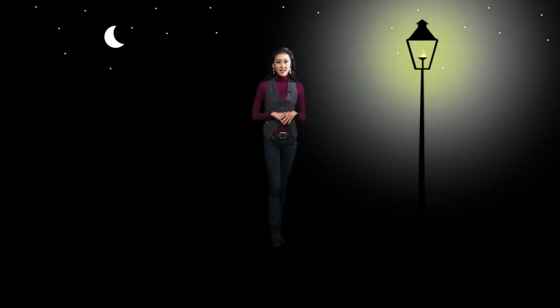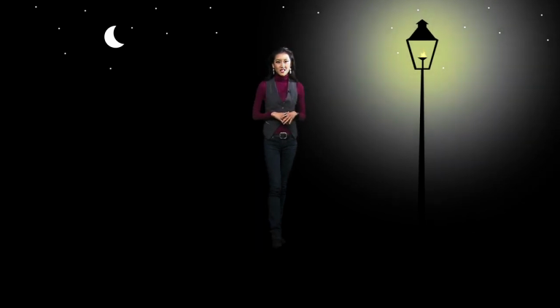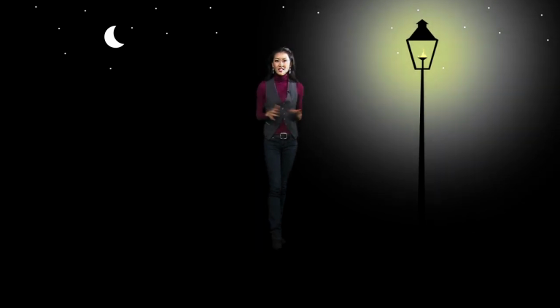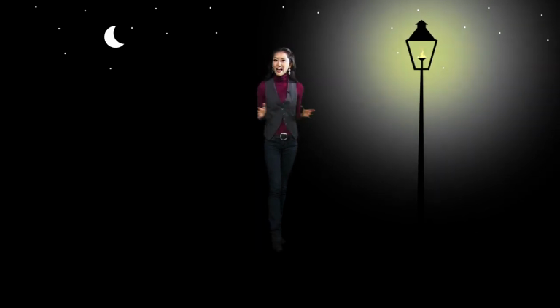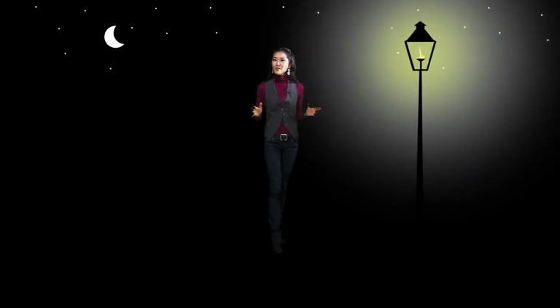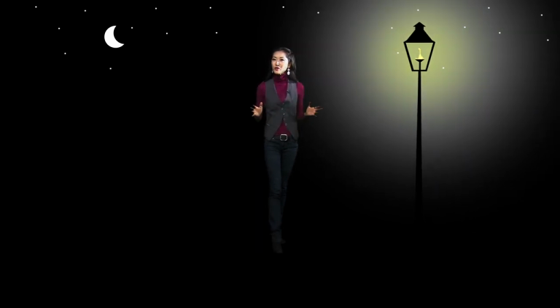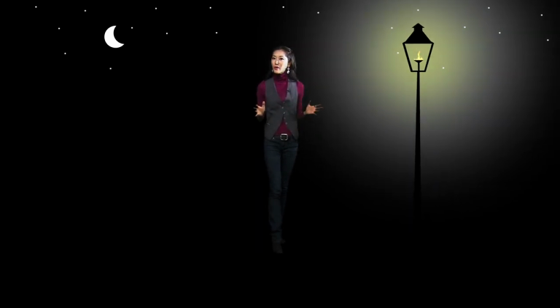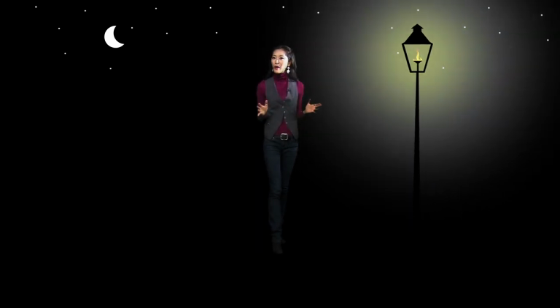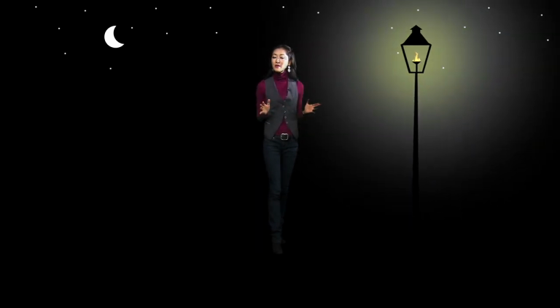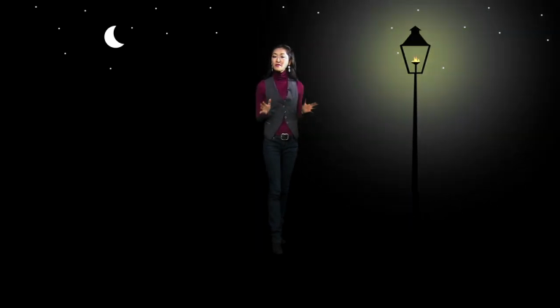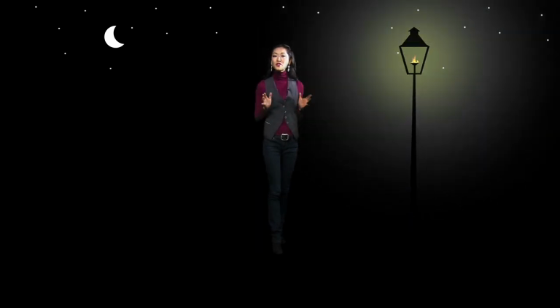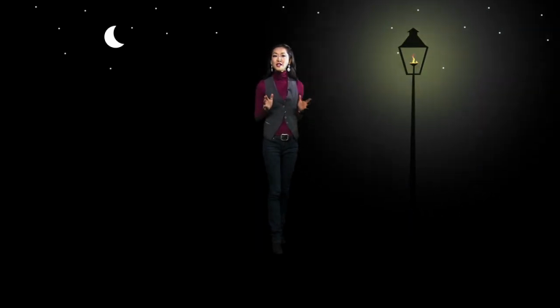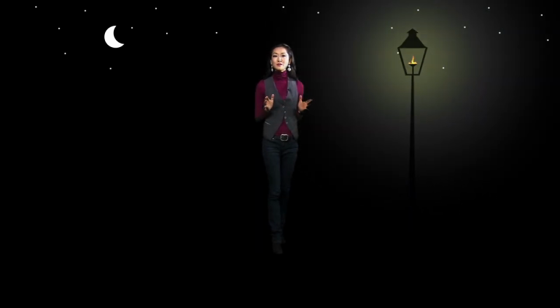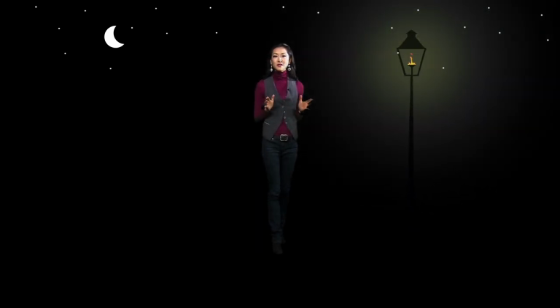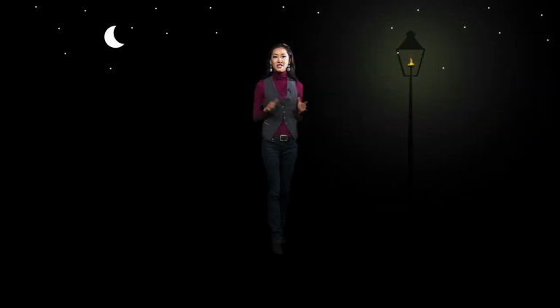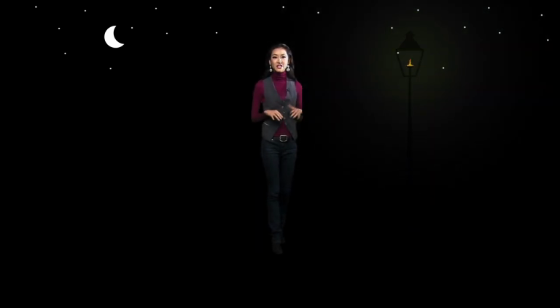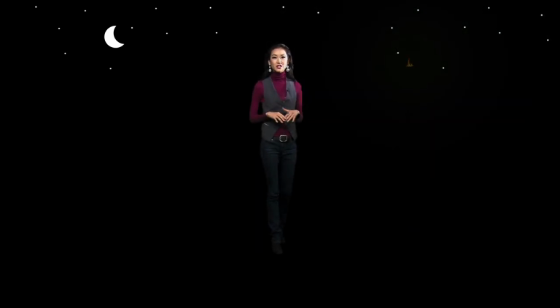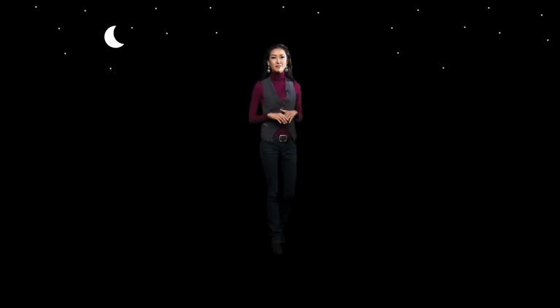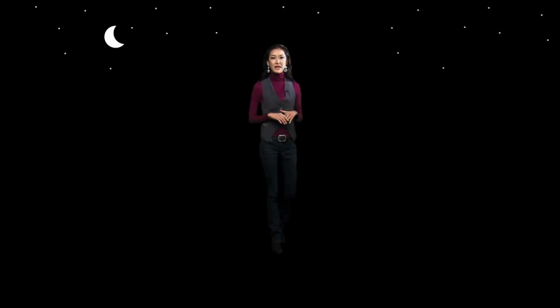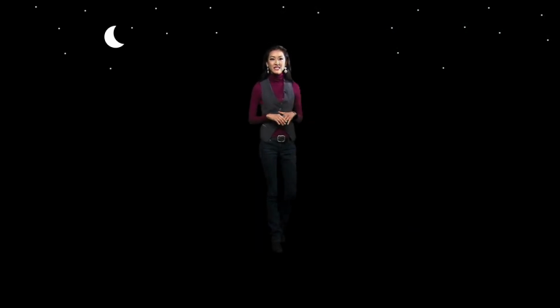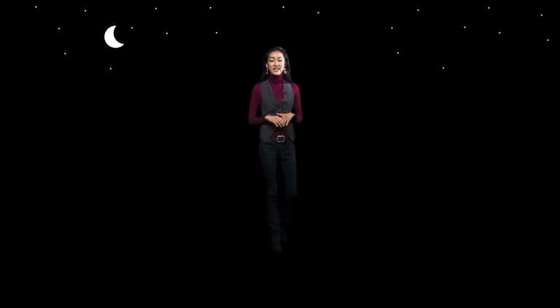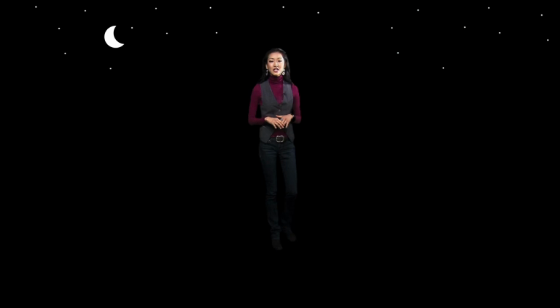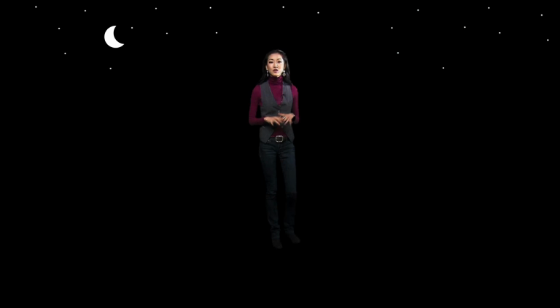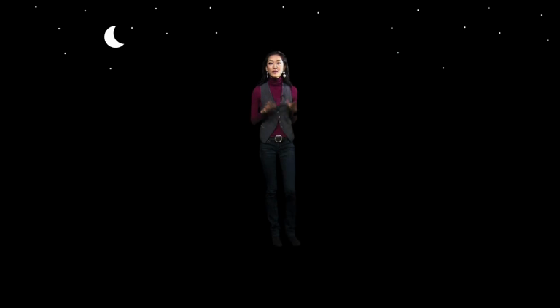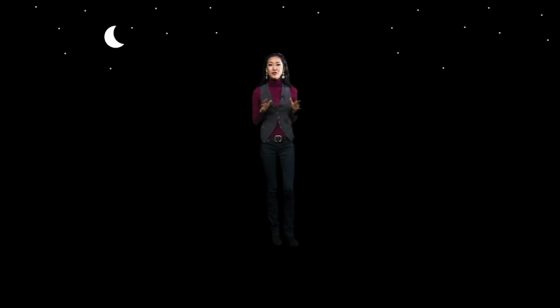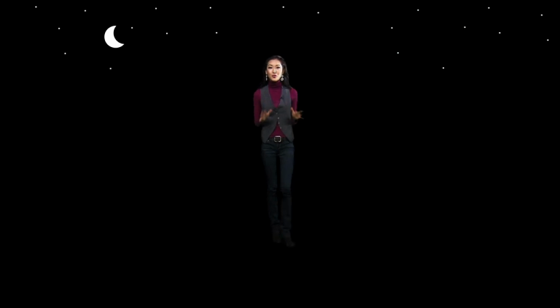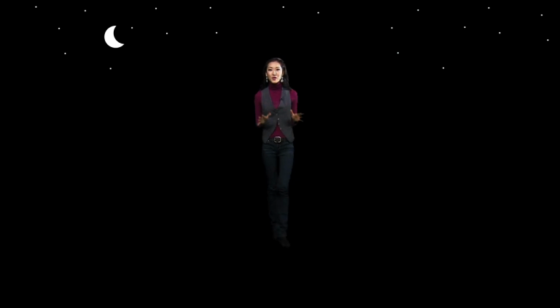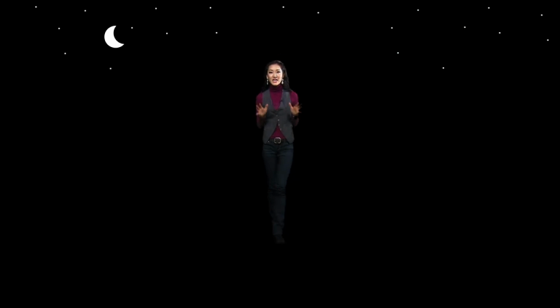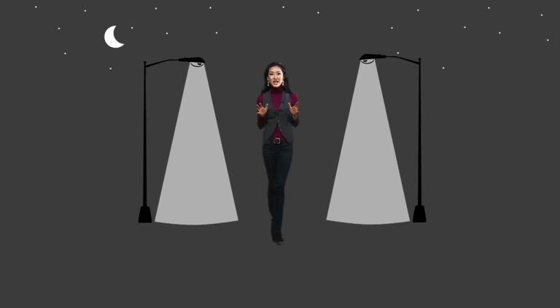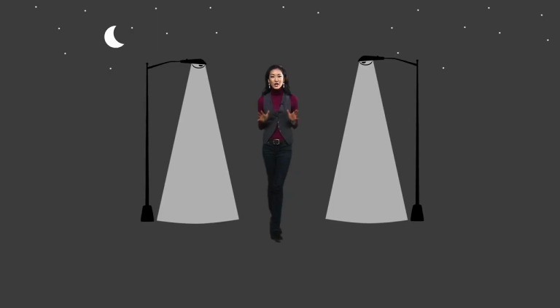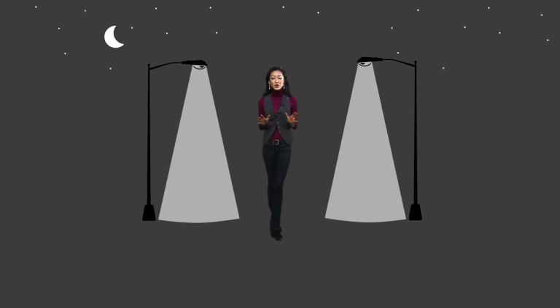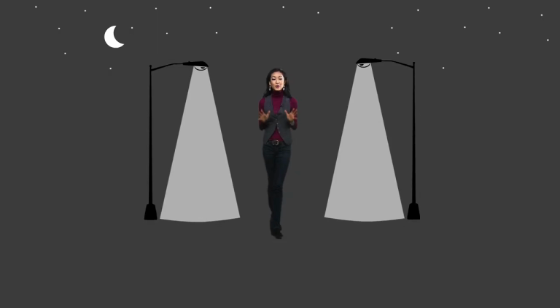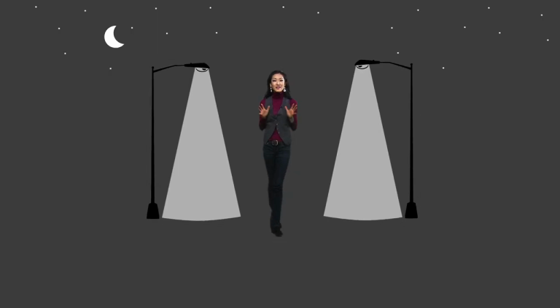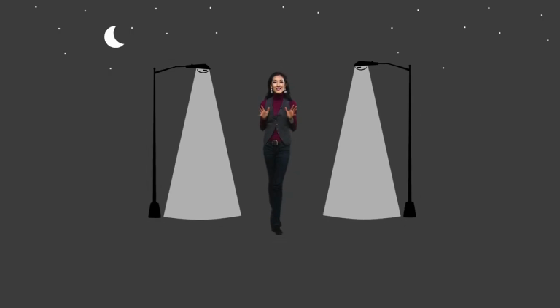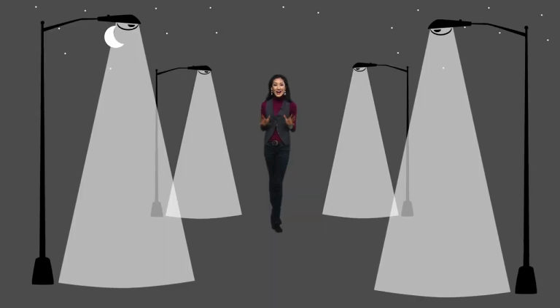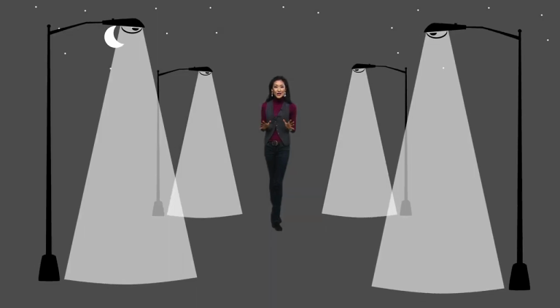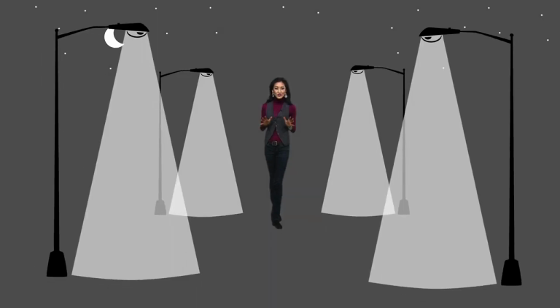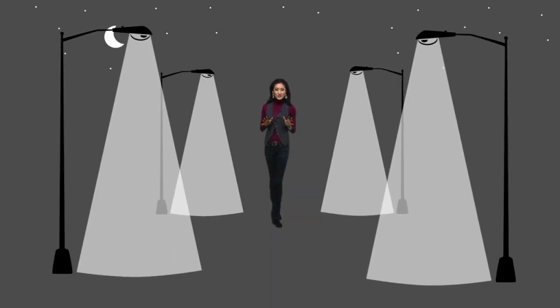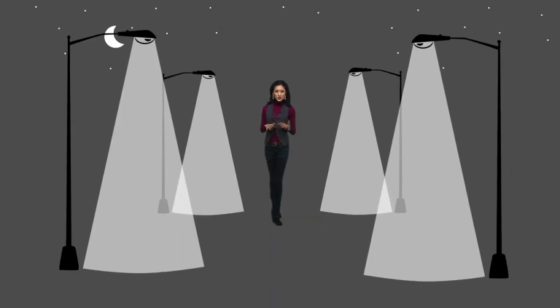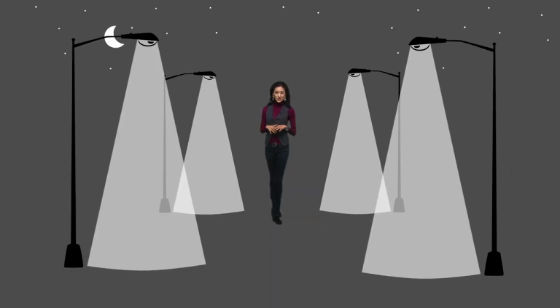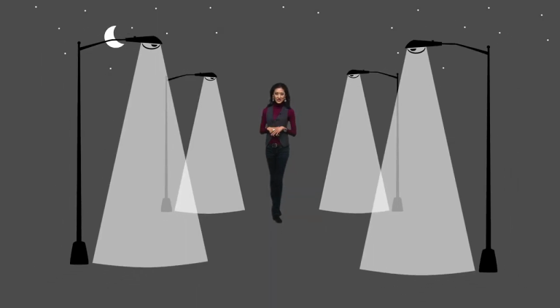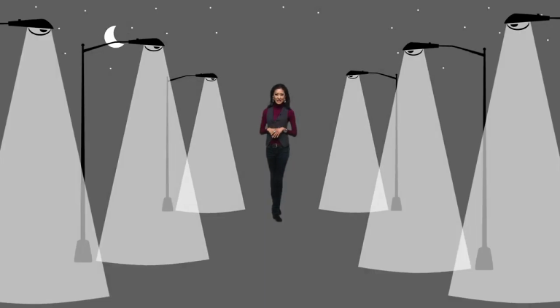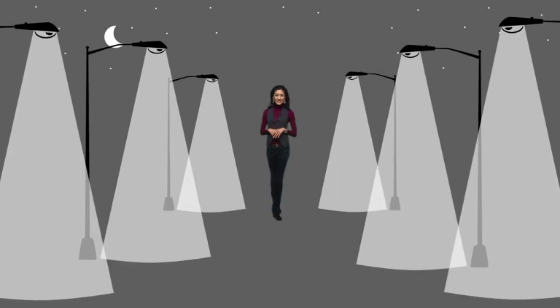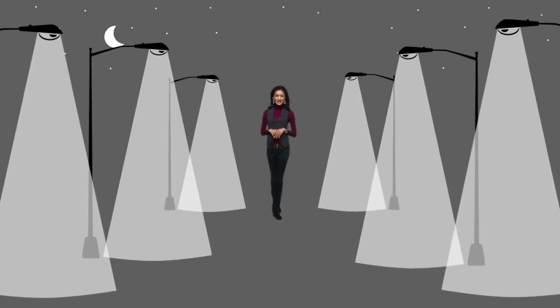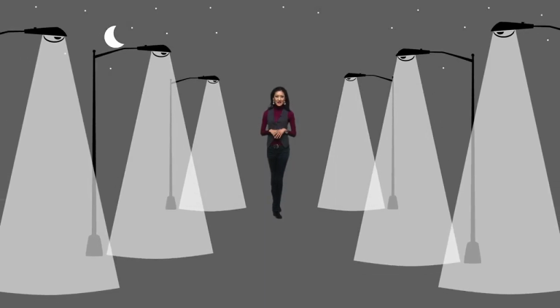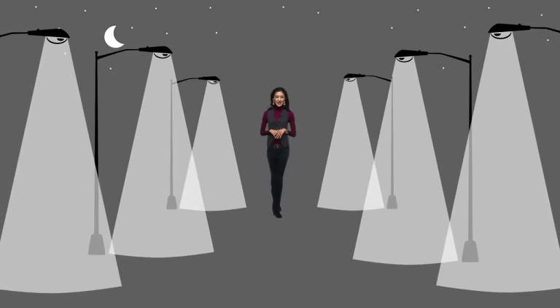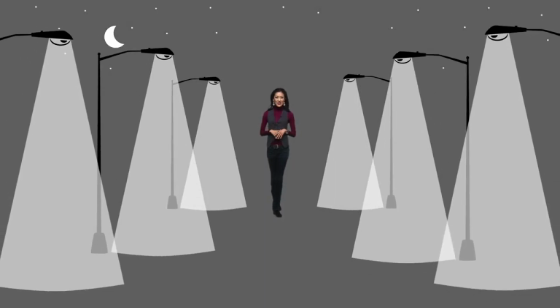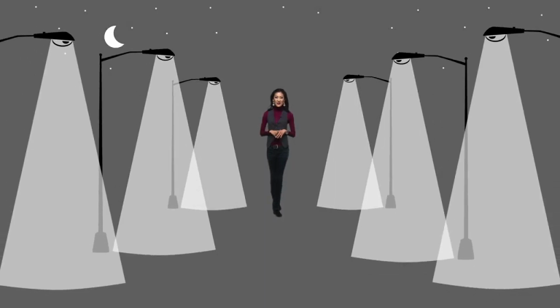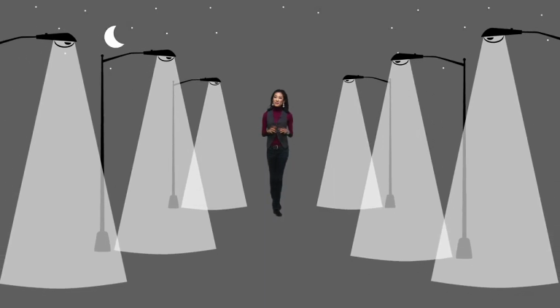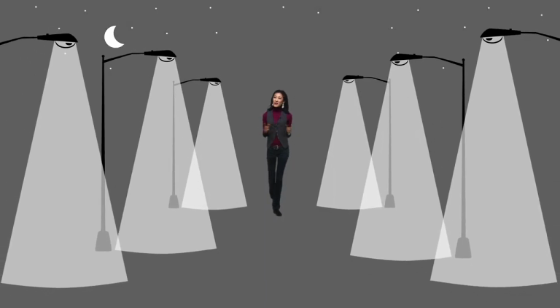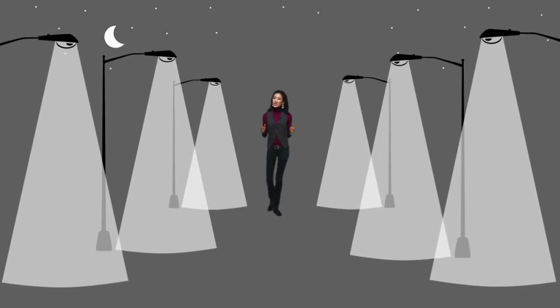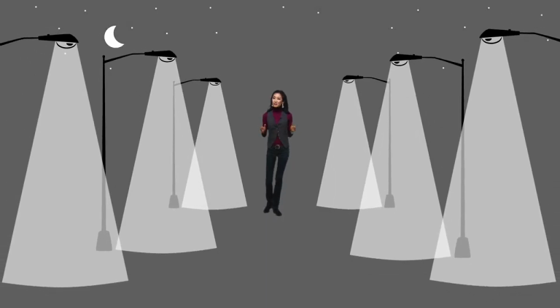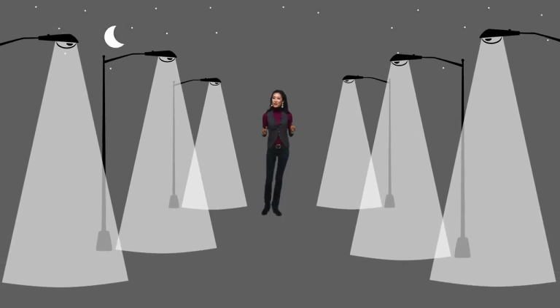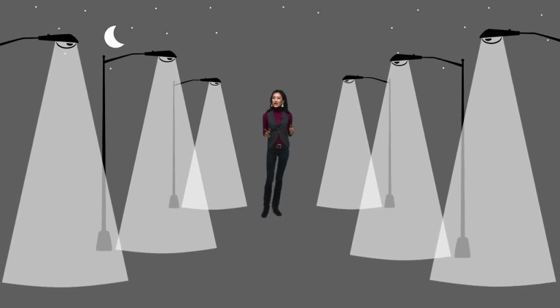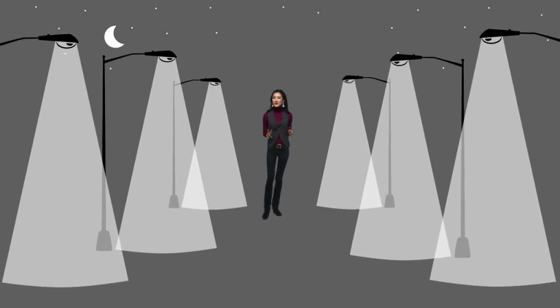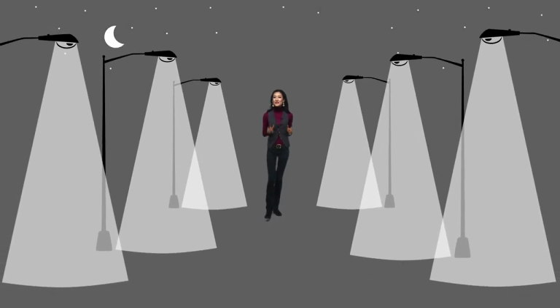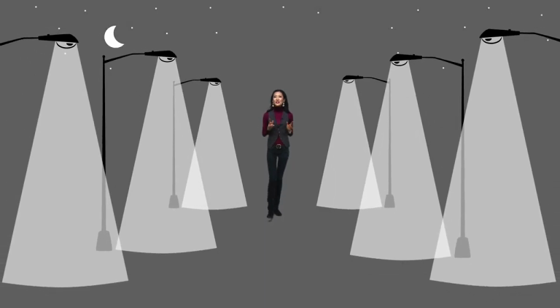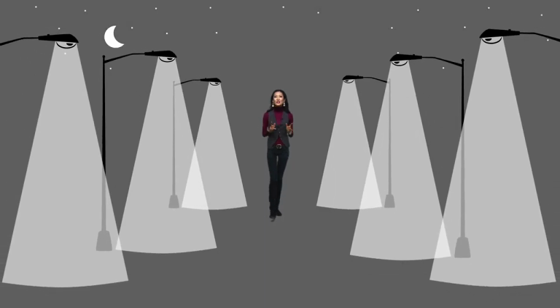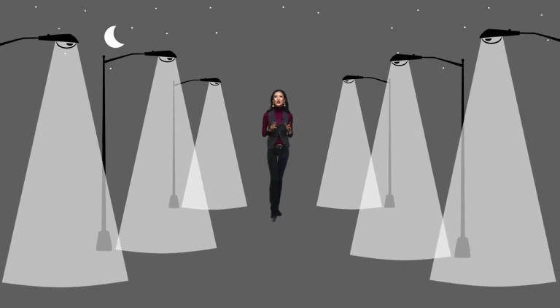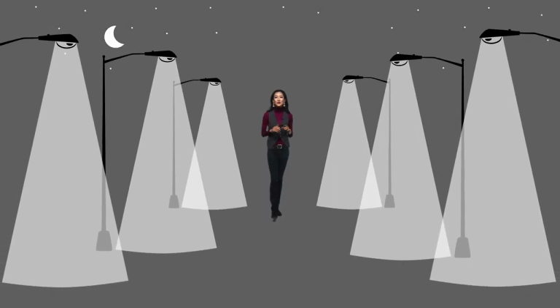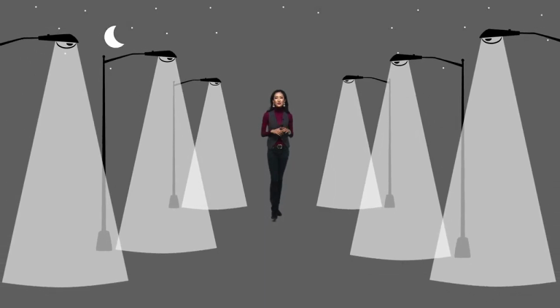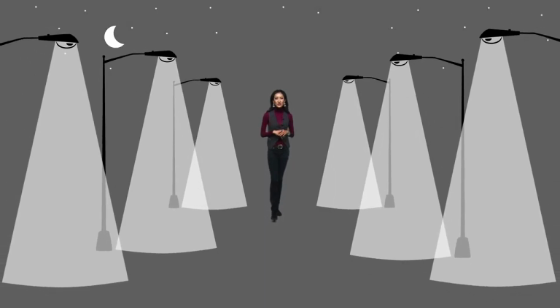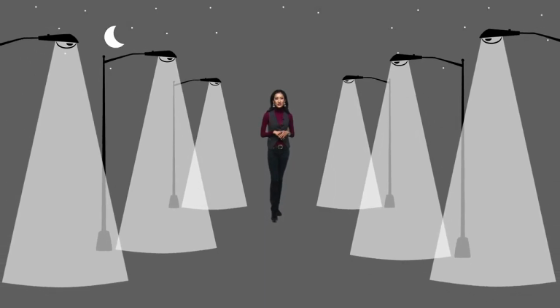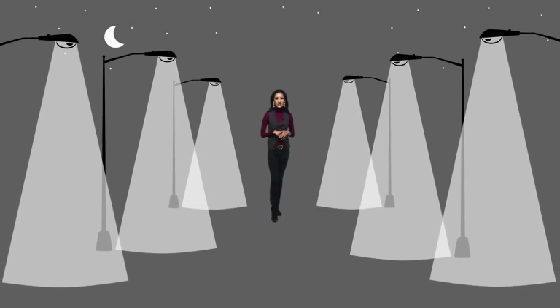Today, the Department of Transportation maintains over 300,000 street lights, and they're much brighter than the colonial version.